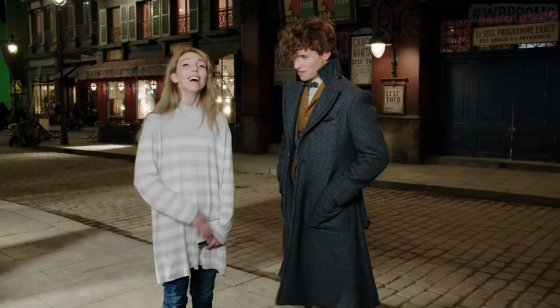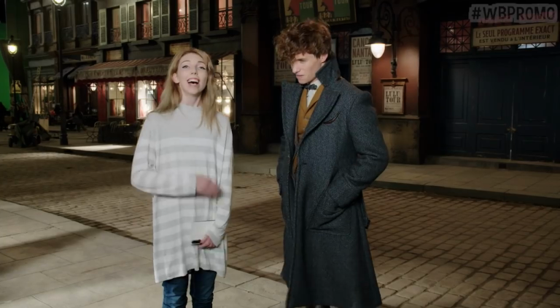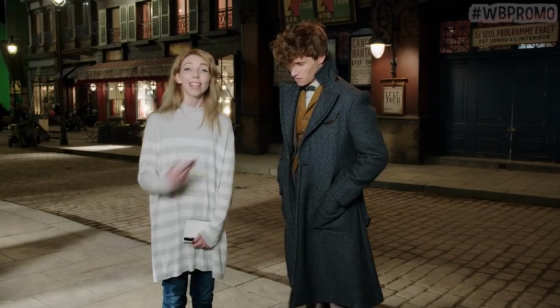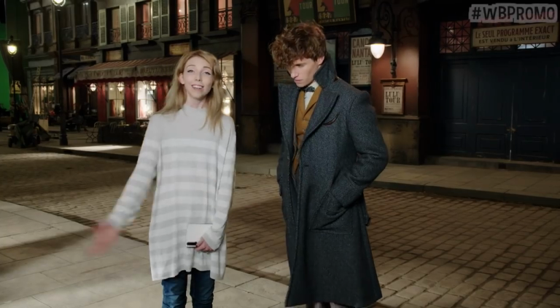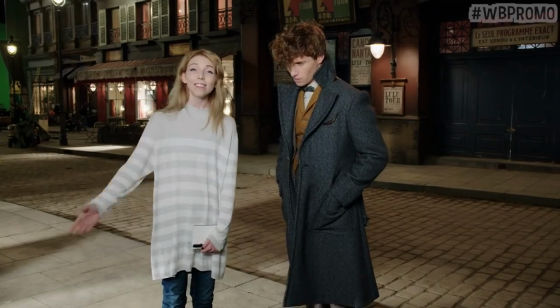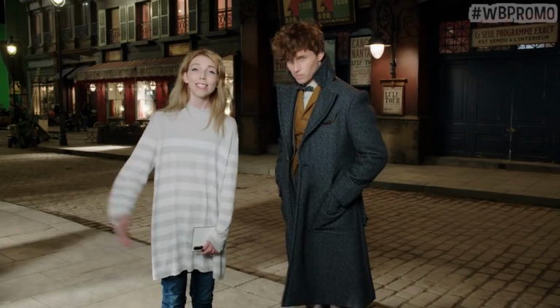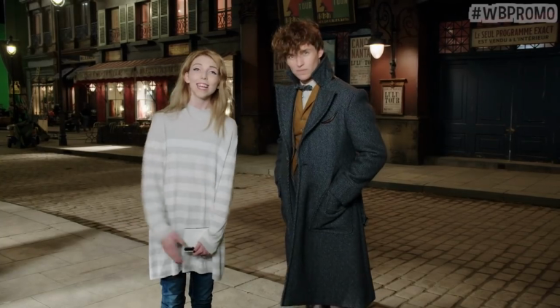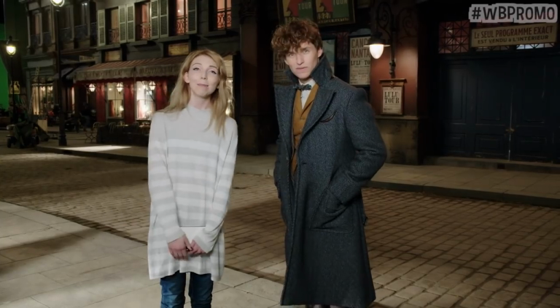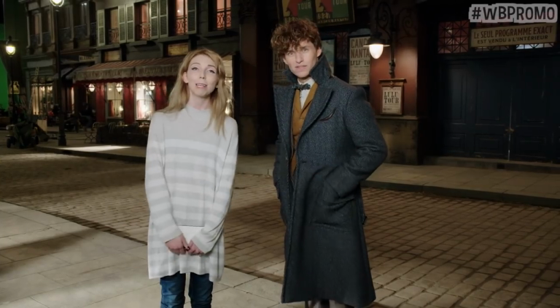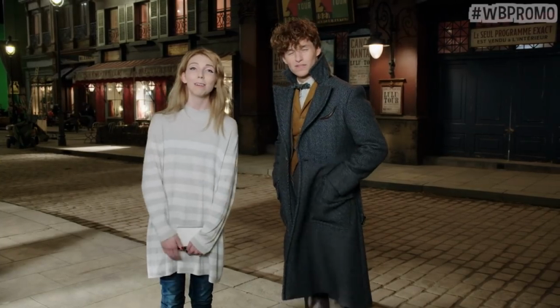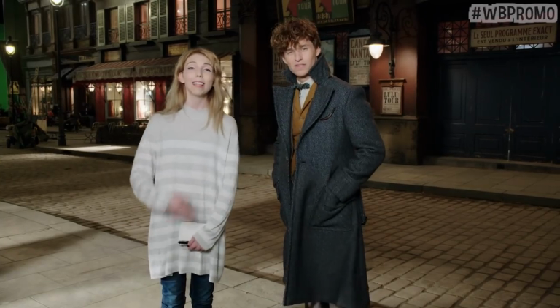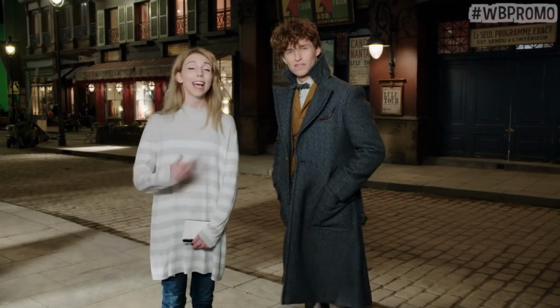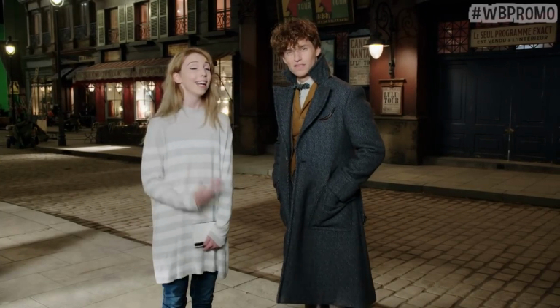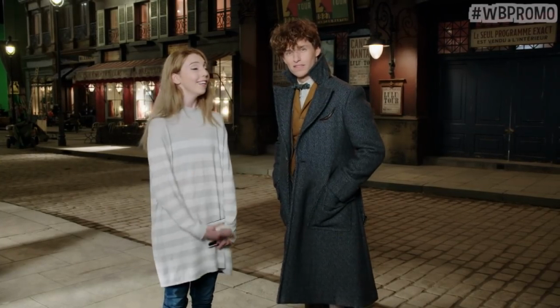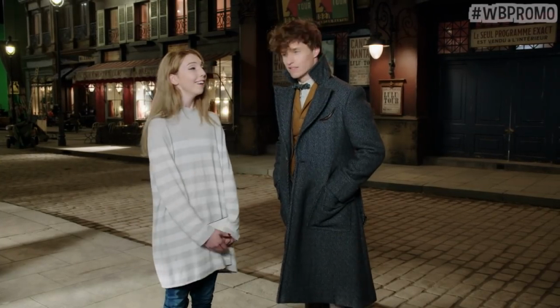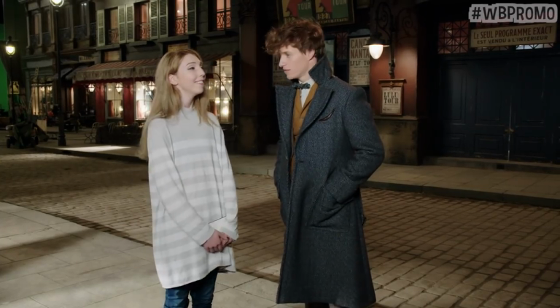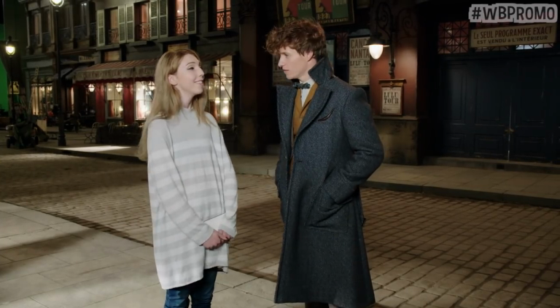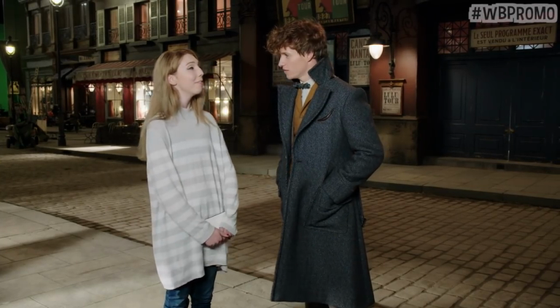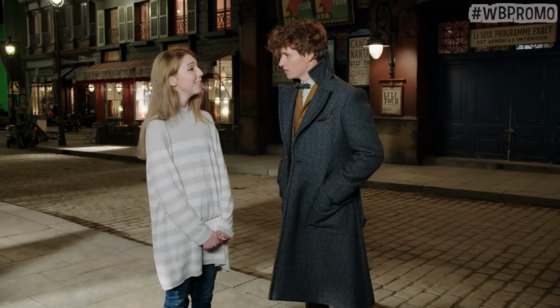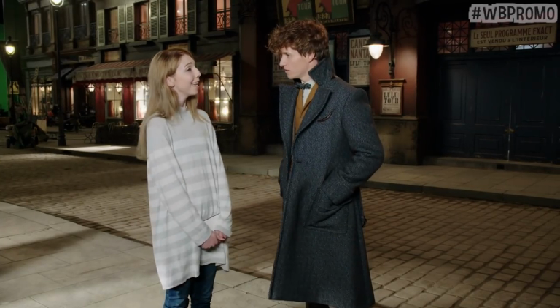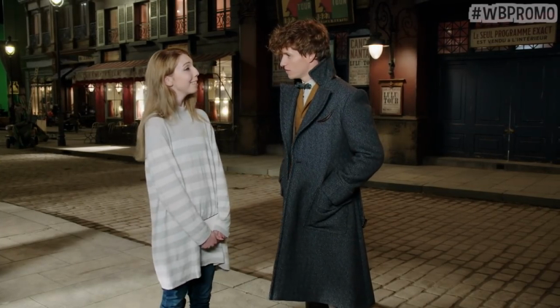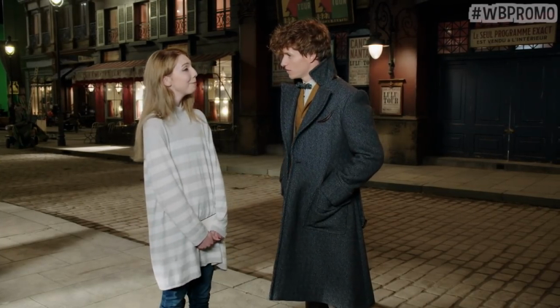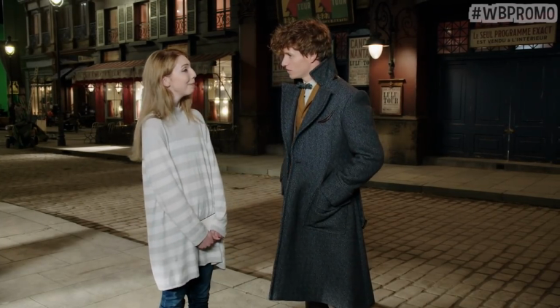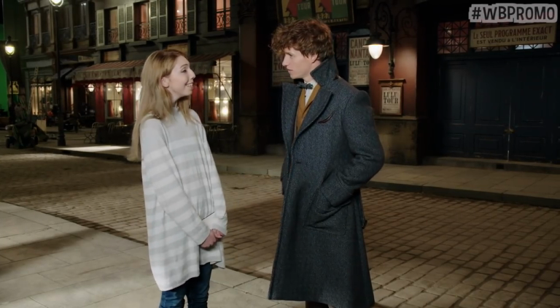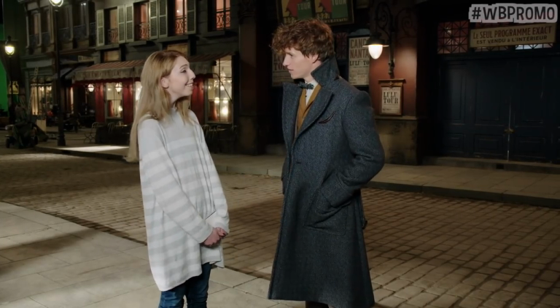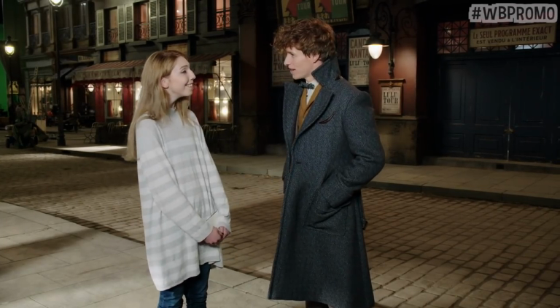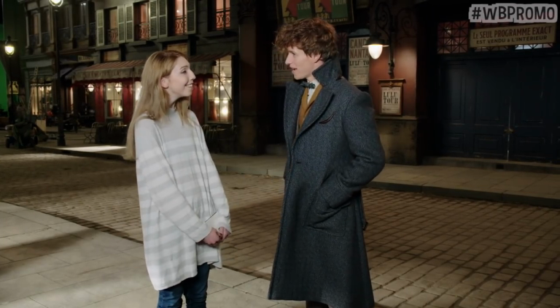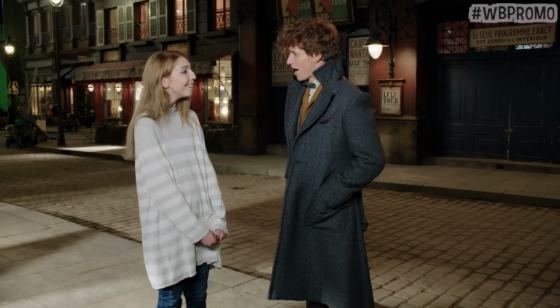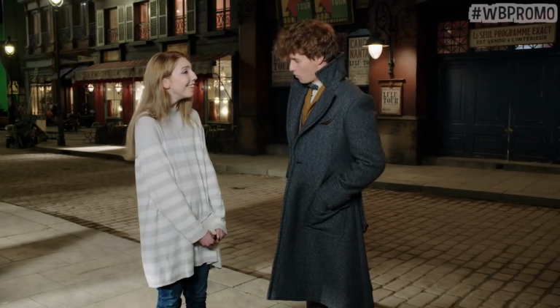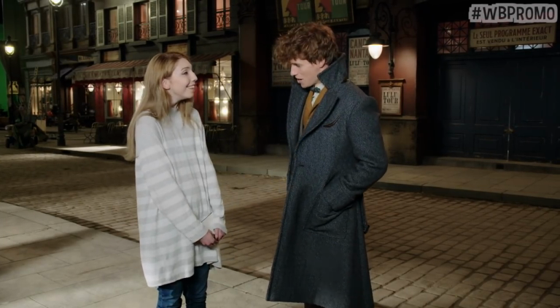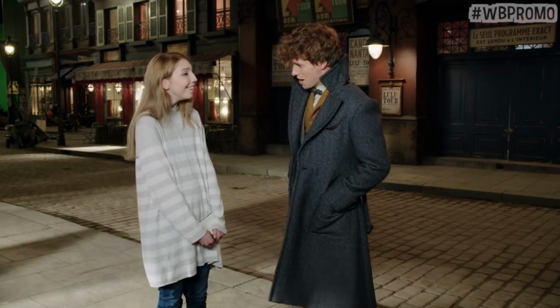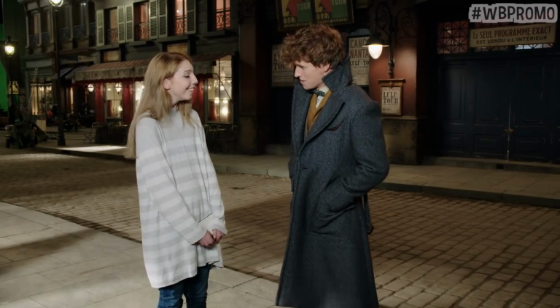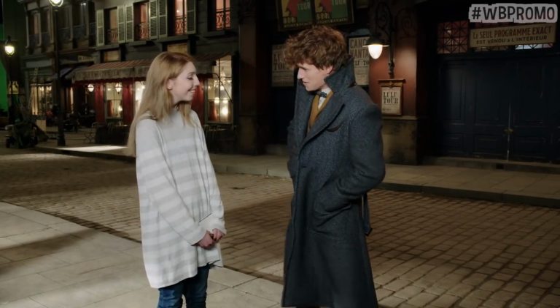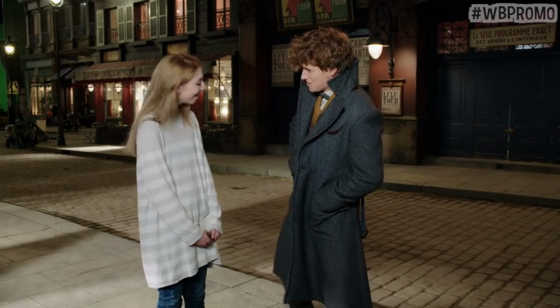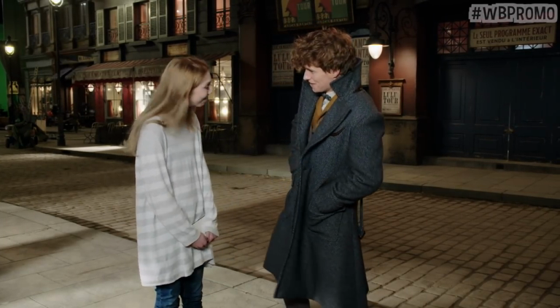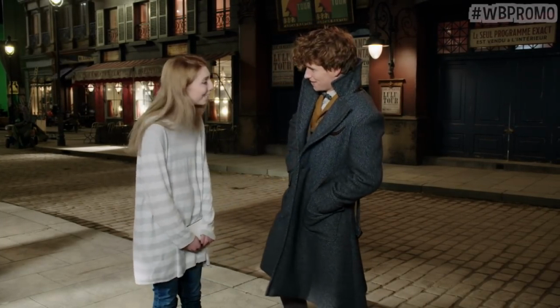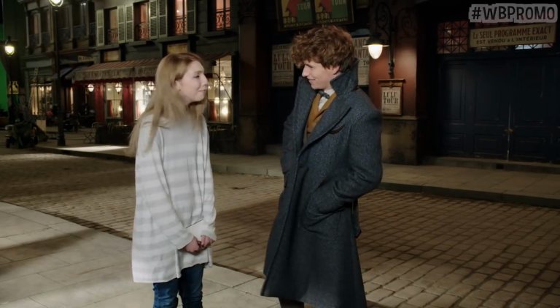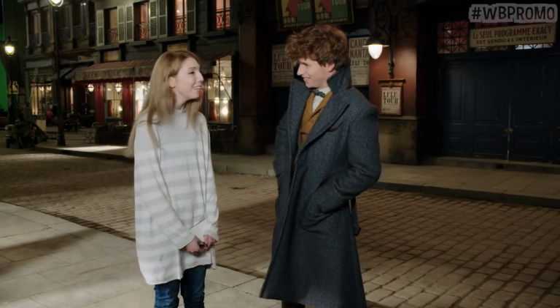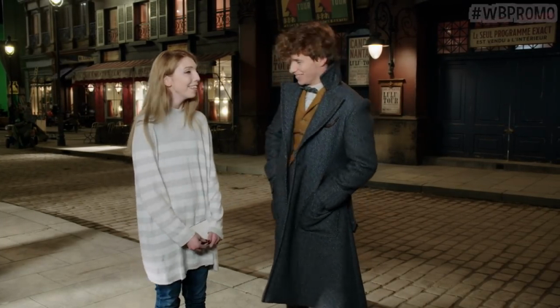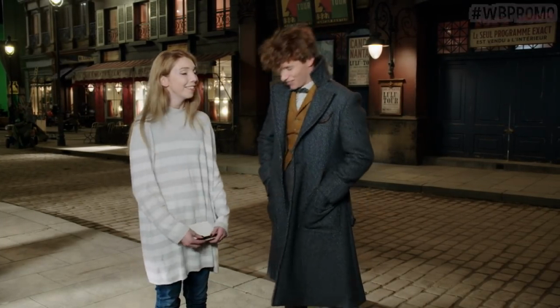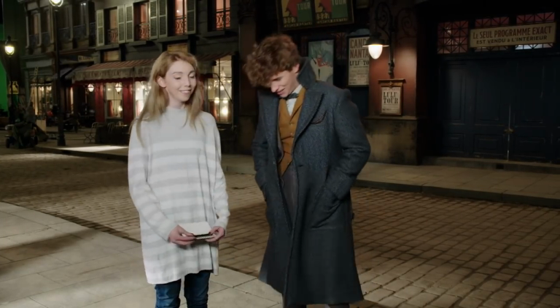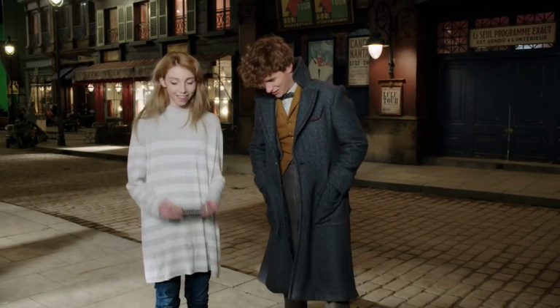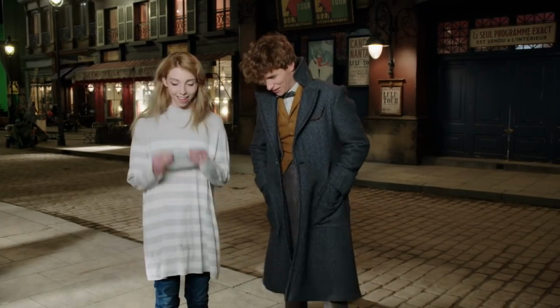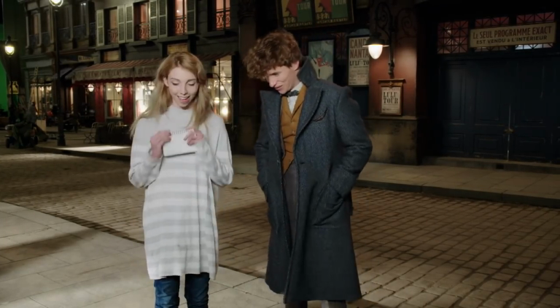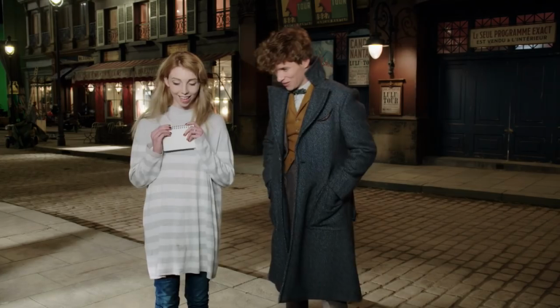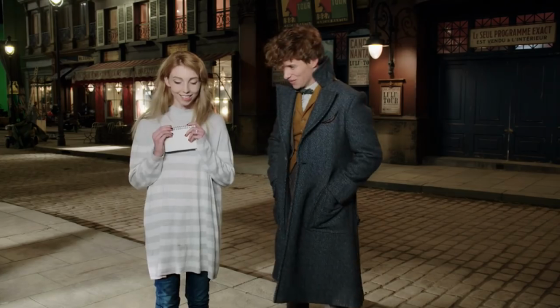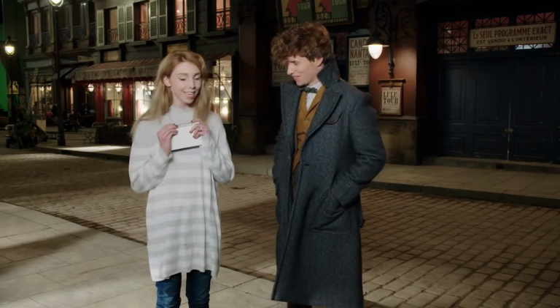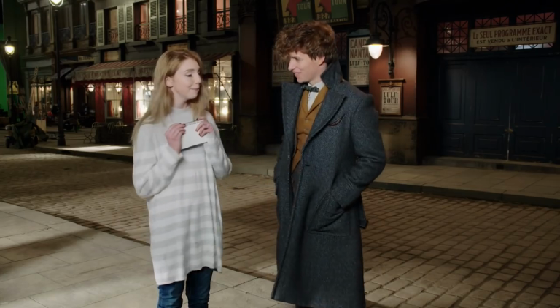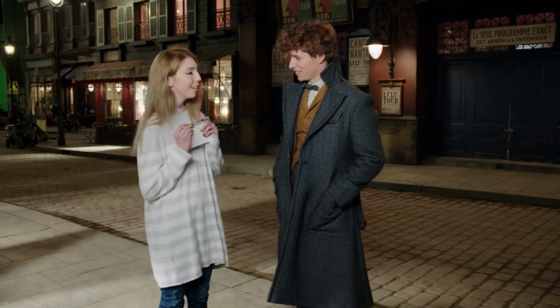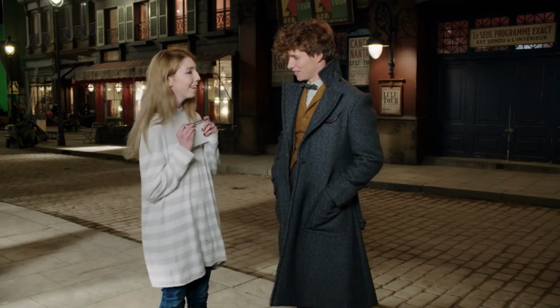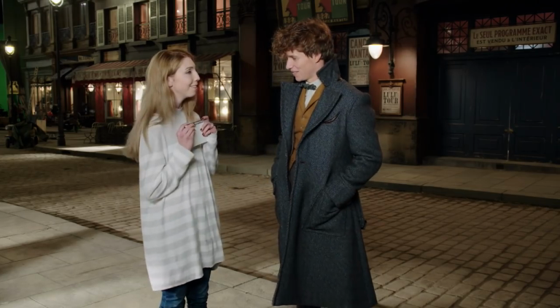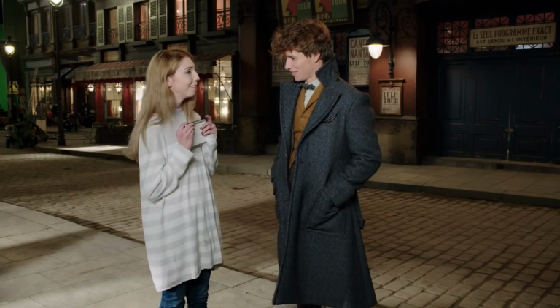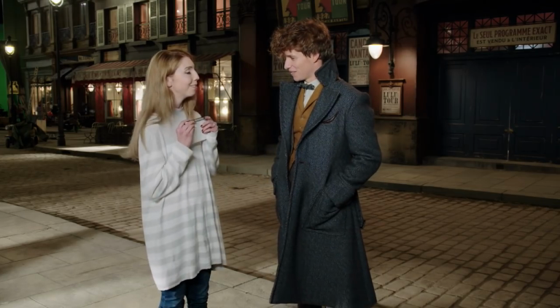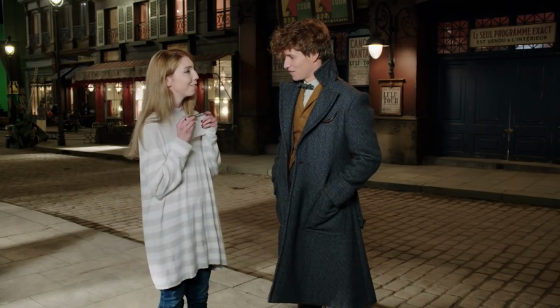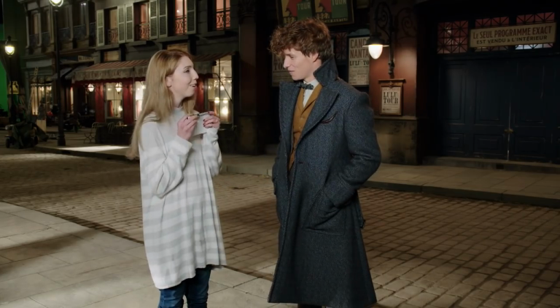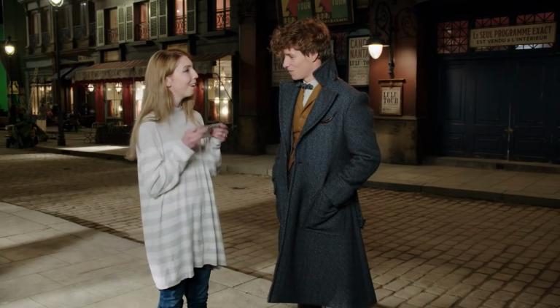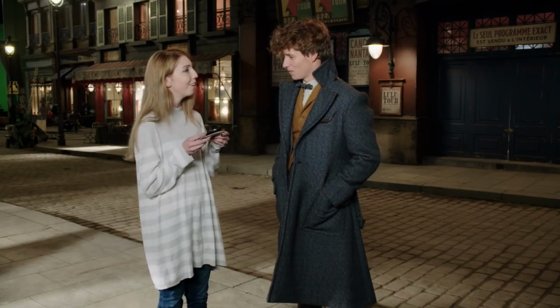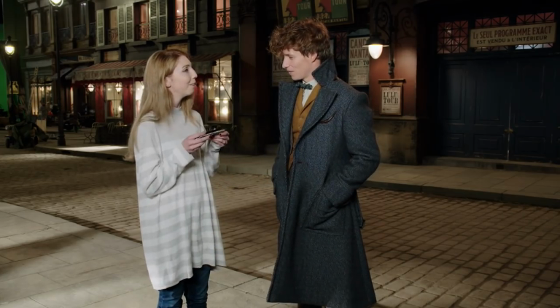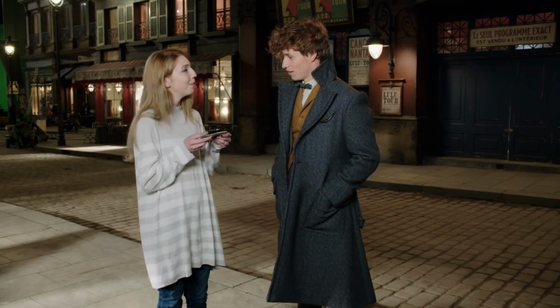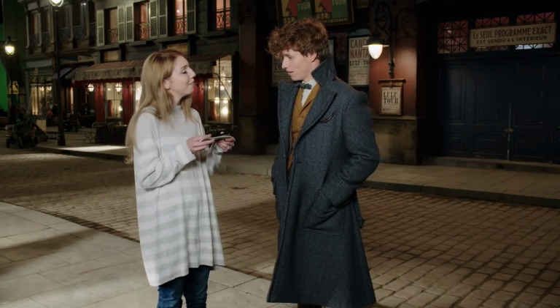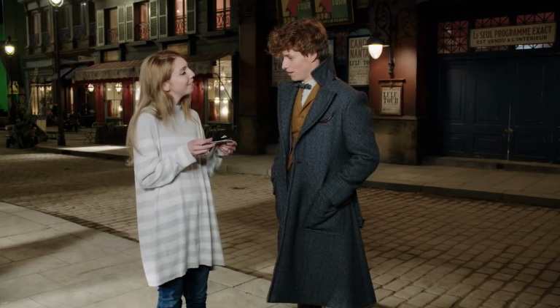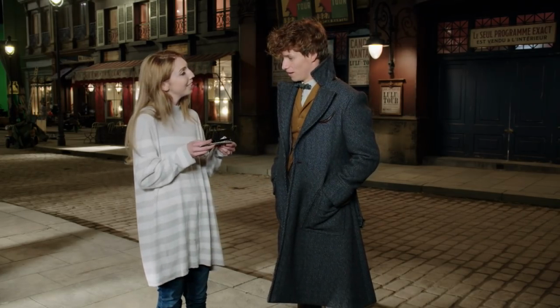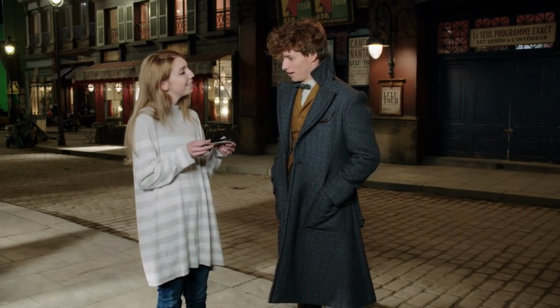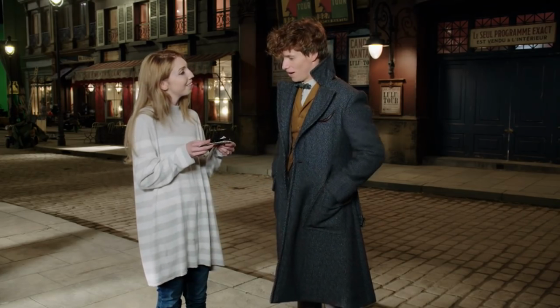Hello, today I'm here with Eddie on the set of Fantastic Beasts. How are you? It's lovely to meet you. Nice to meet you. Today I'm going to ask you to draw your favourite creature.